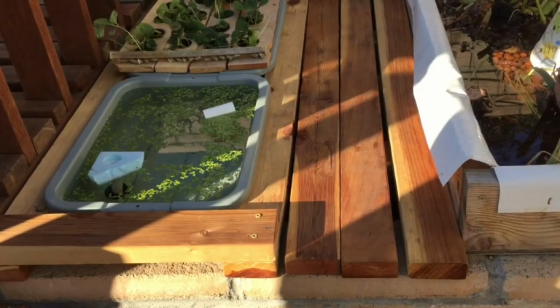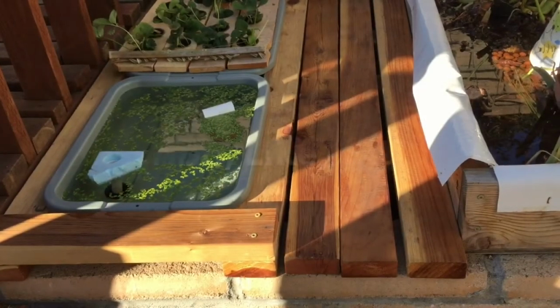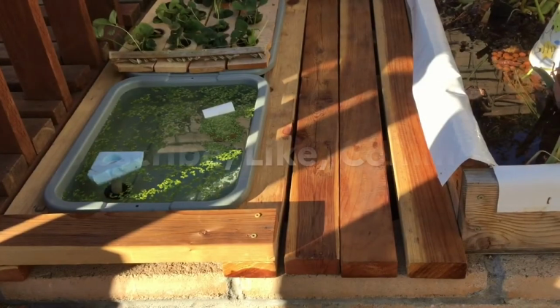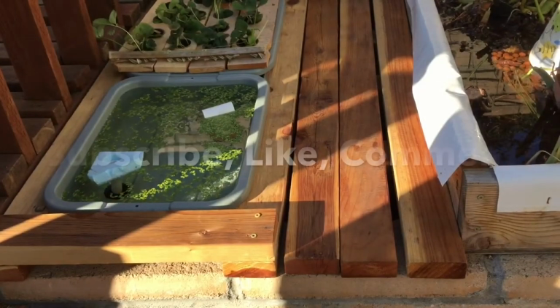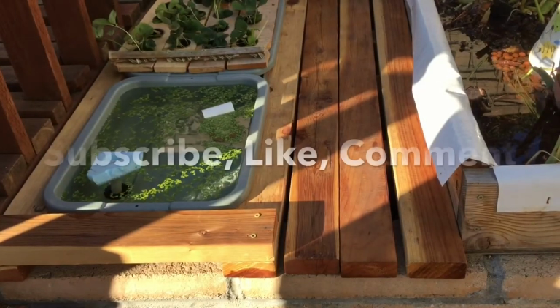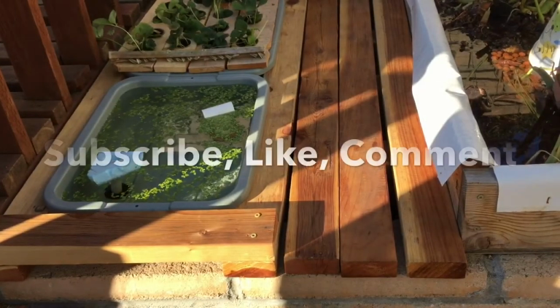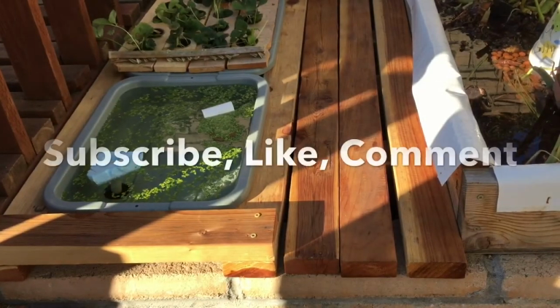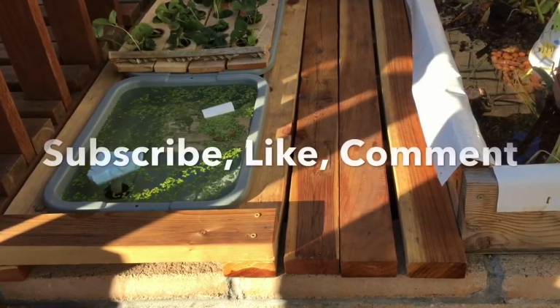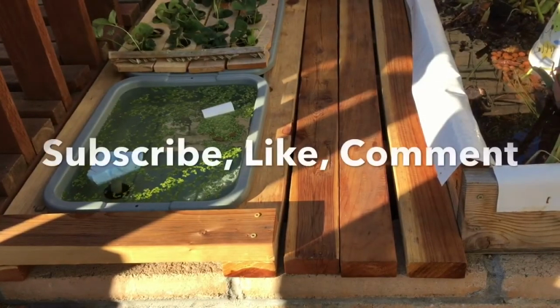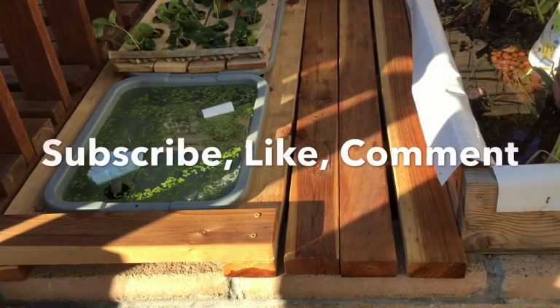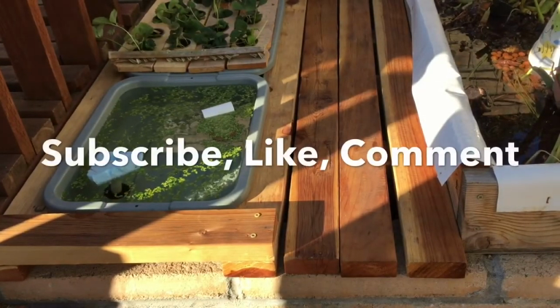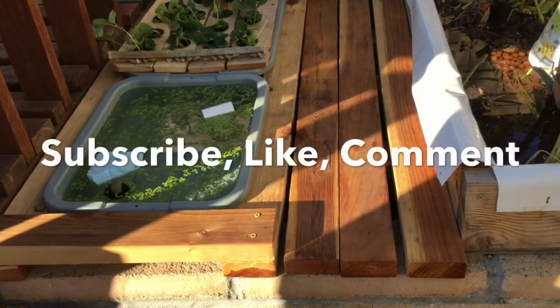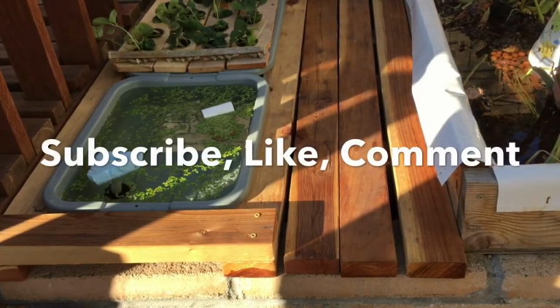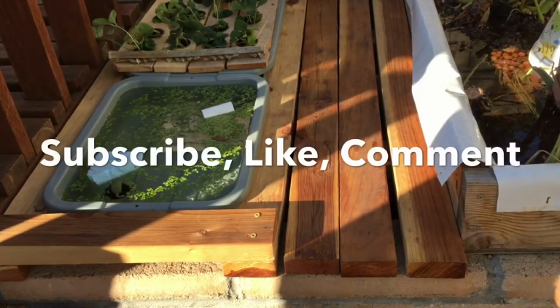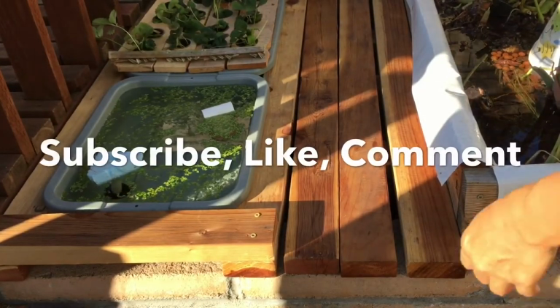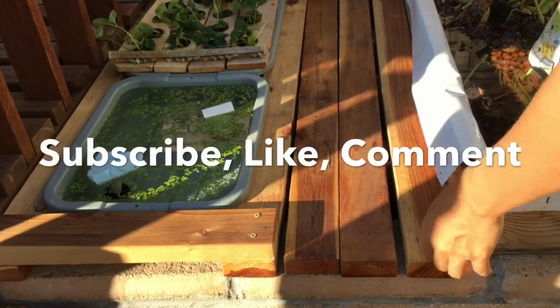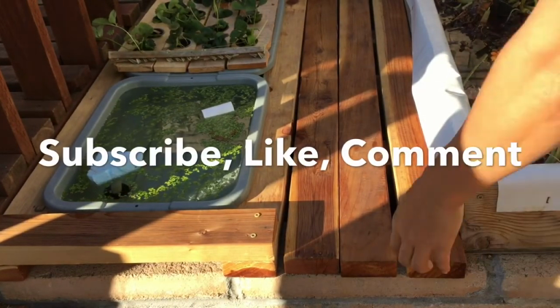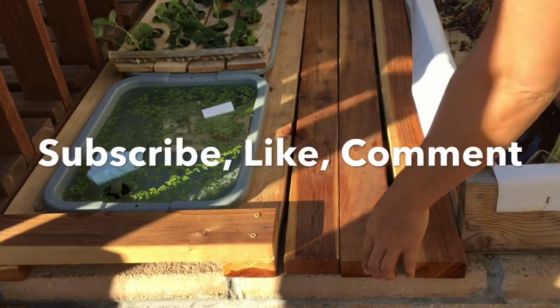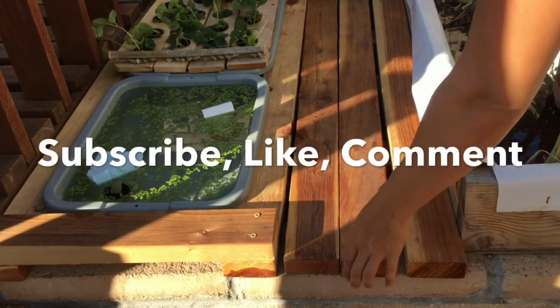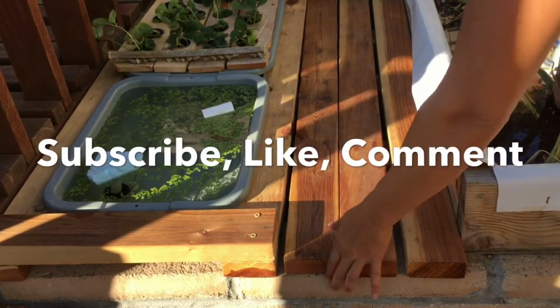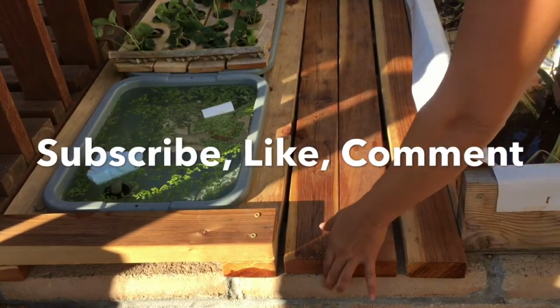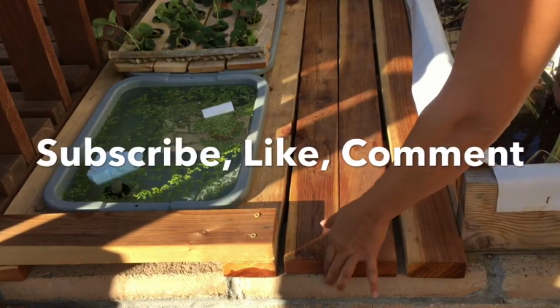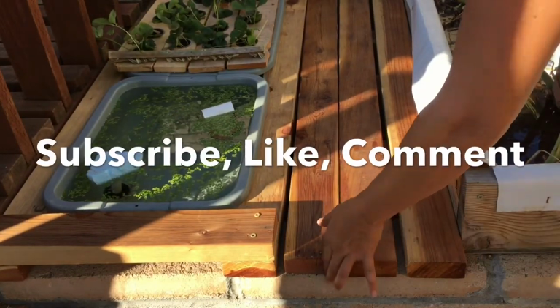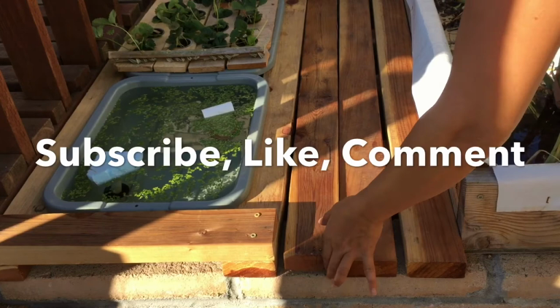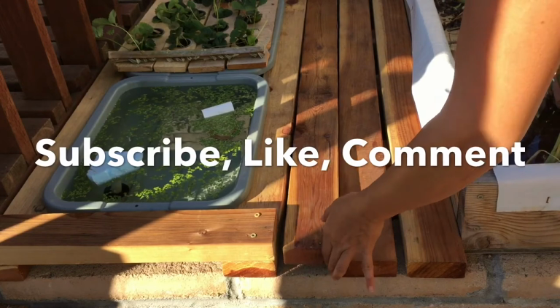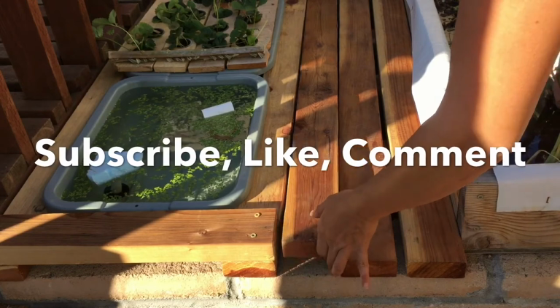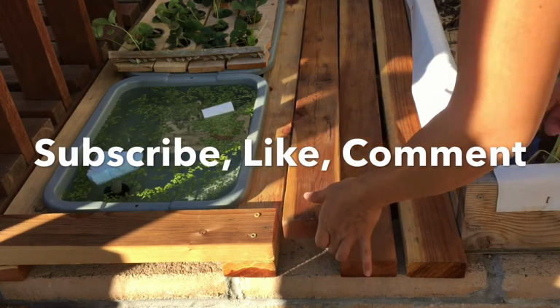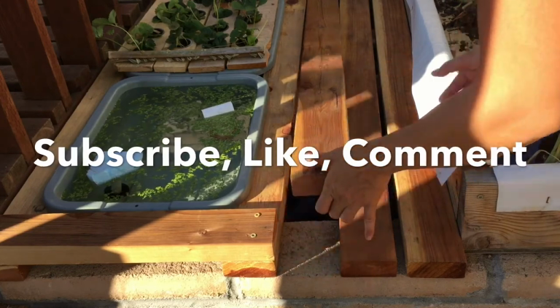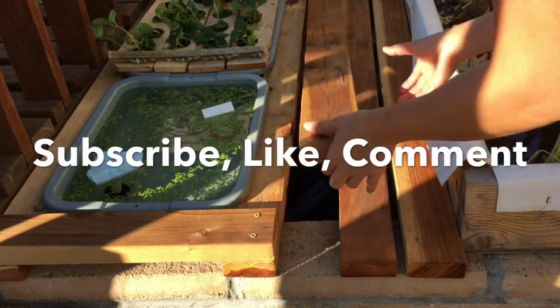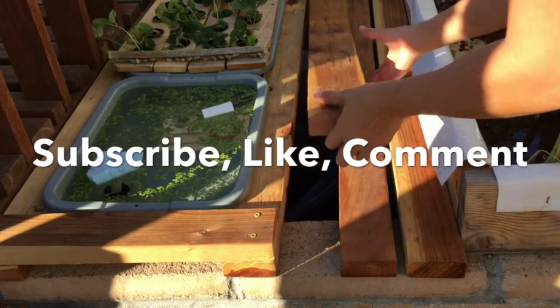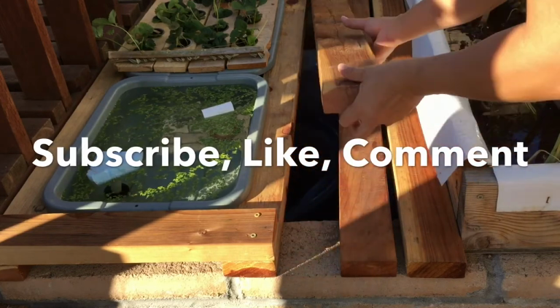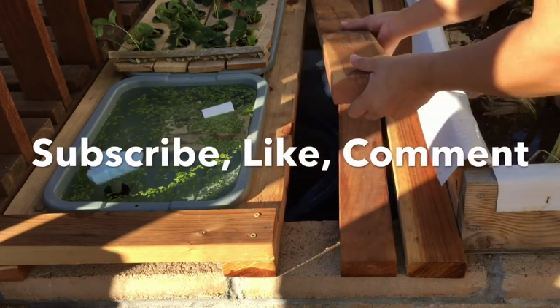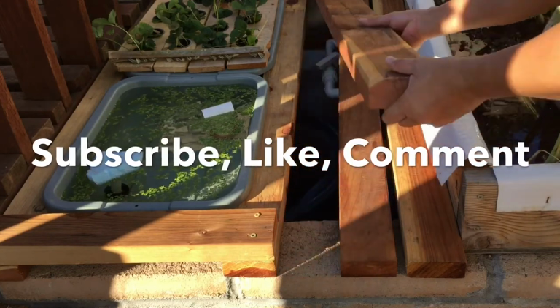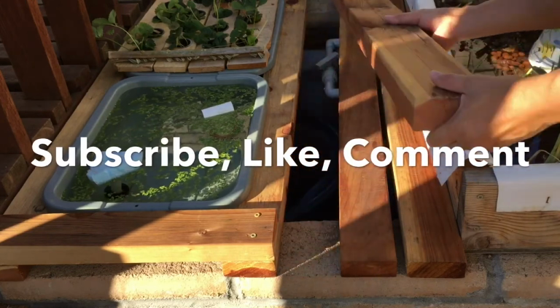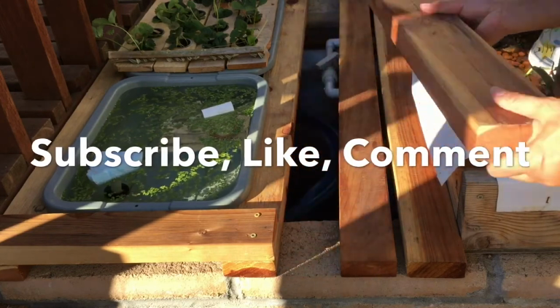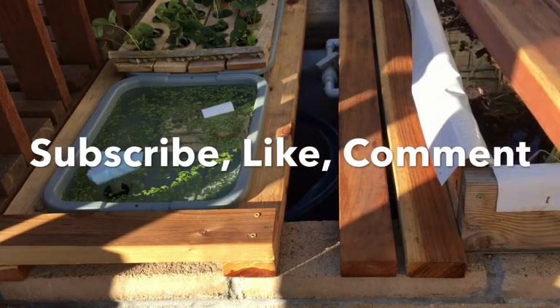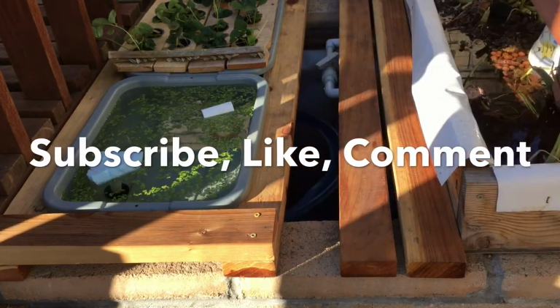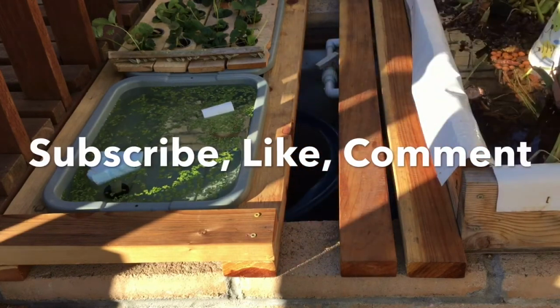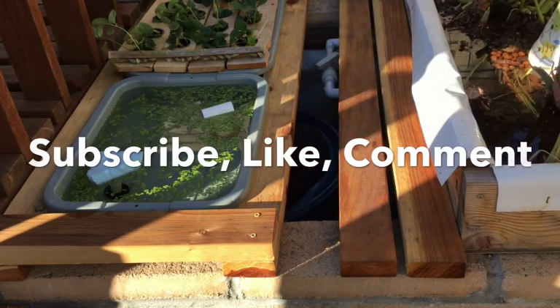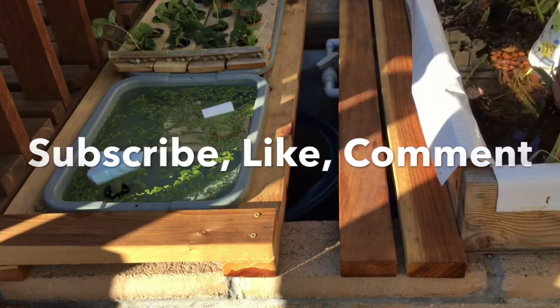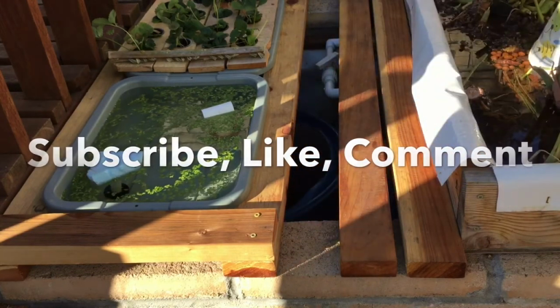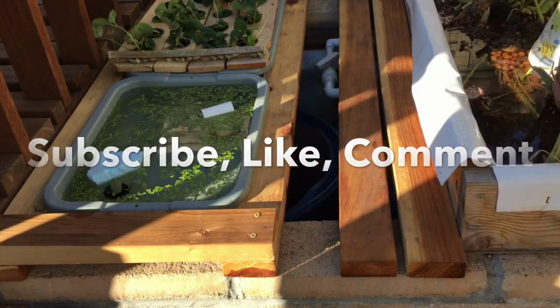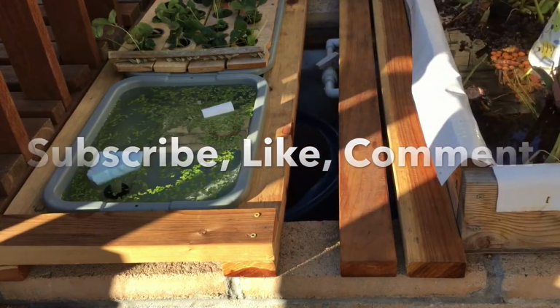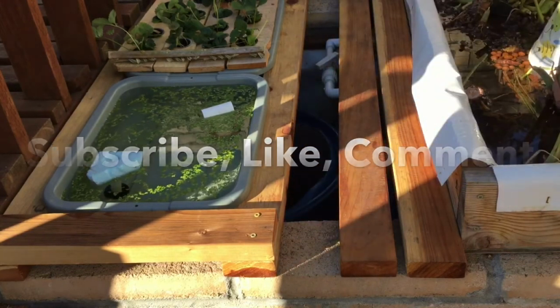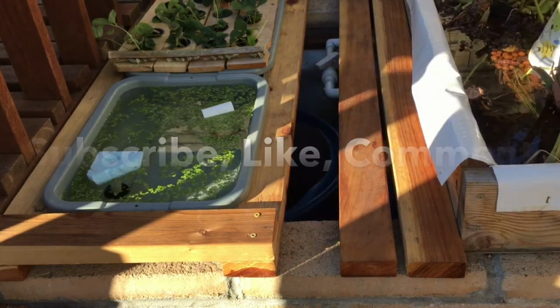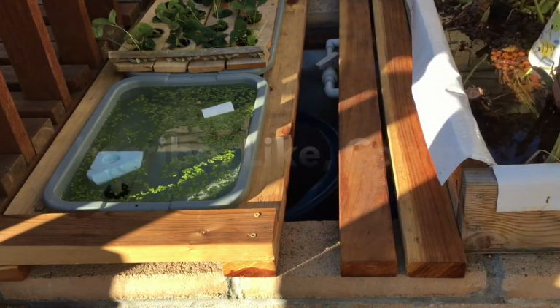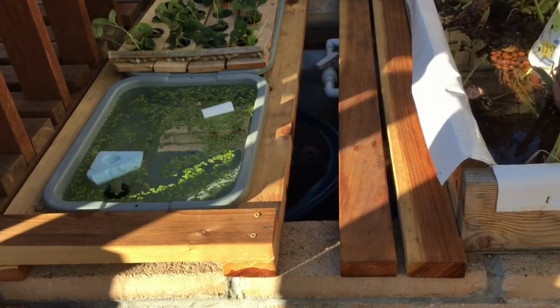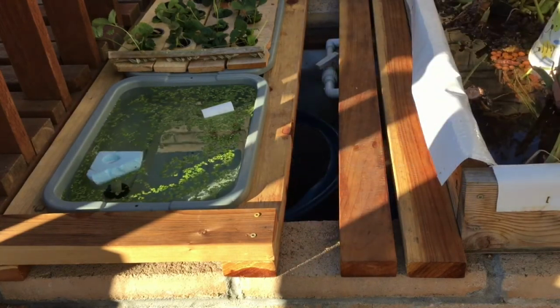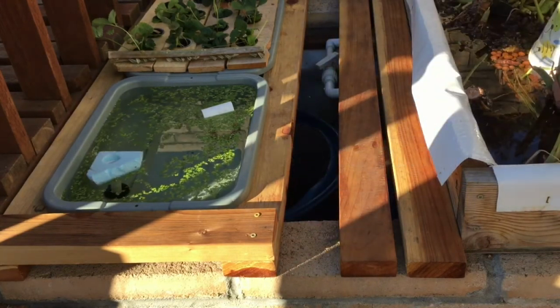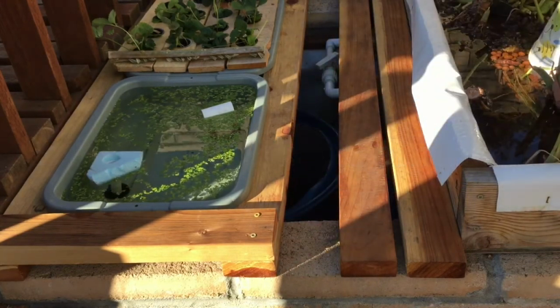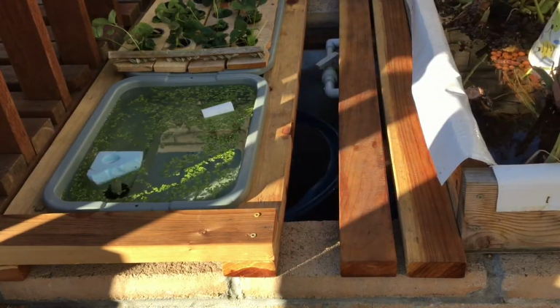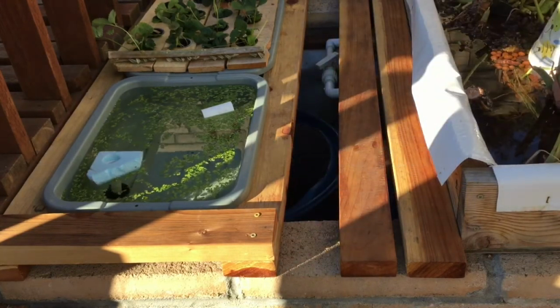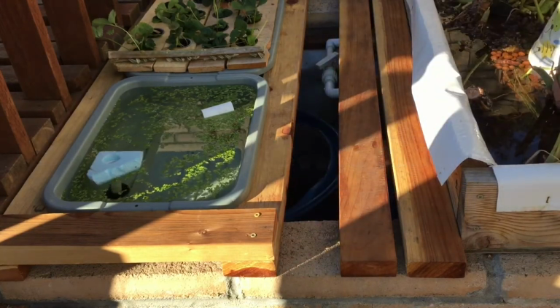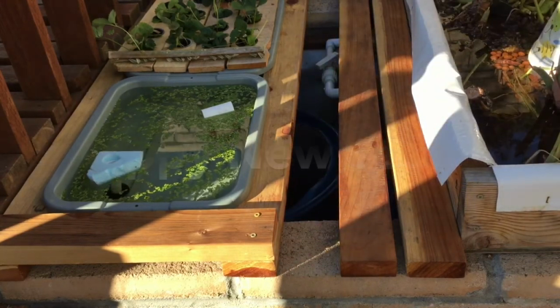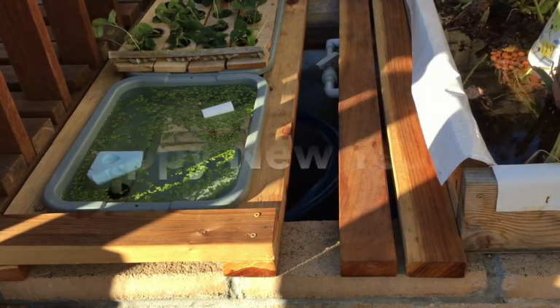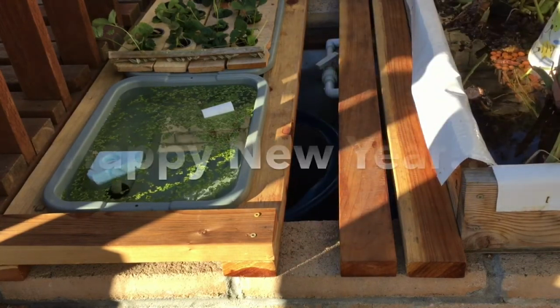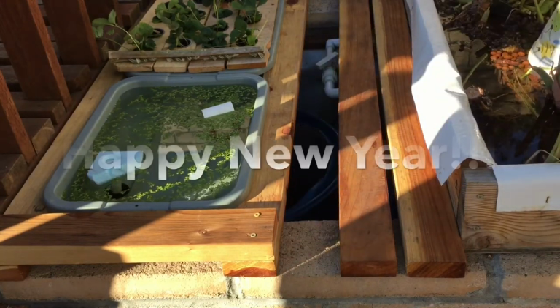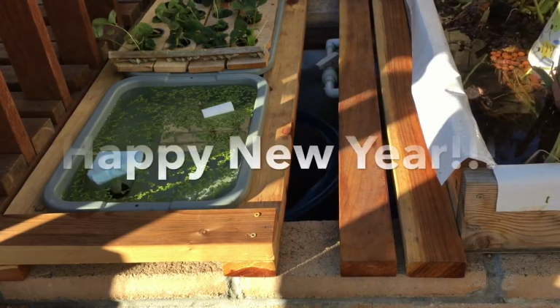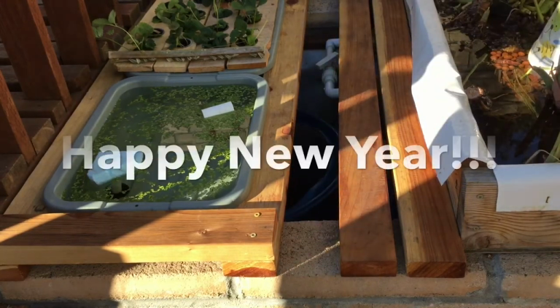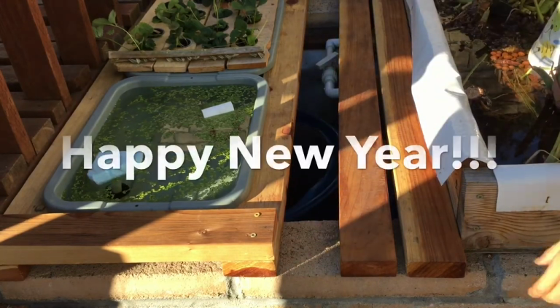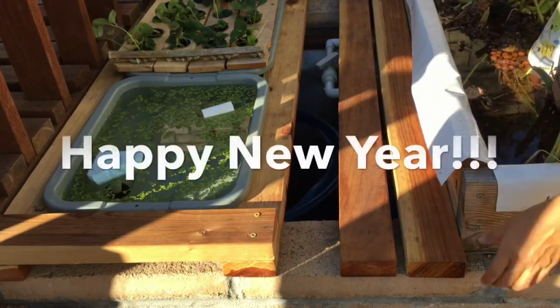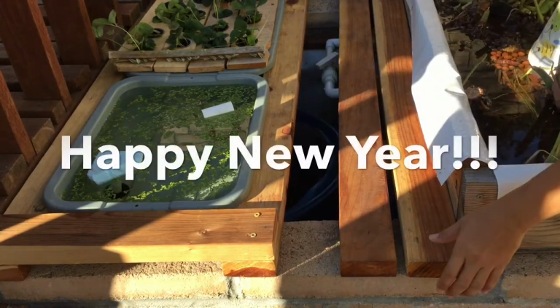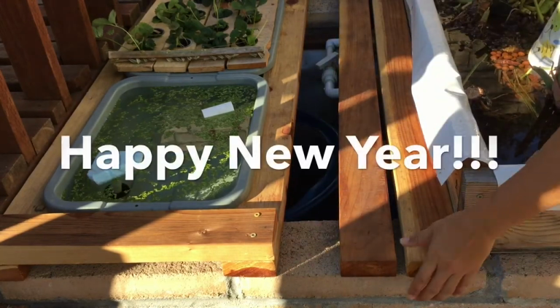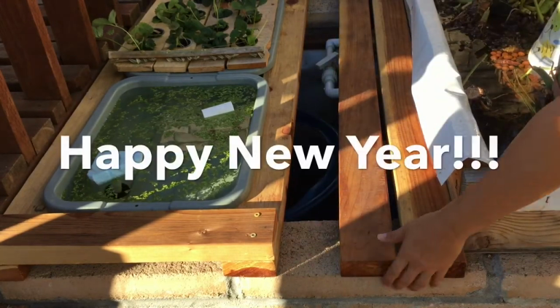Well, this is all I have for now. Thank you so much for watching. I hope you enjoyed the video, and Happy New Year!